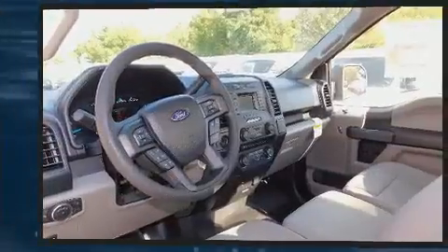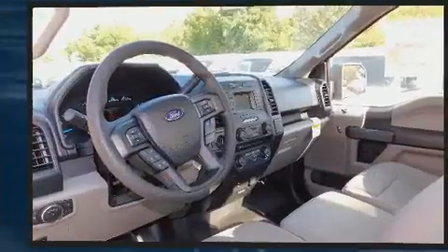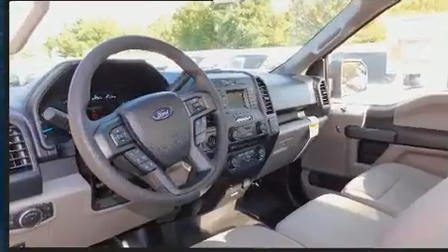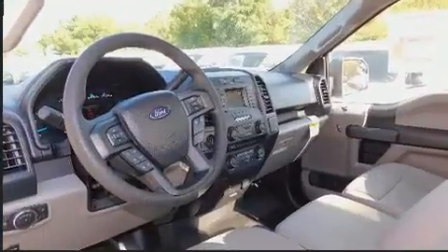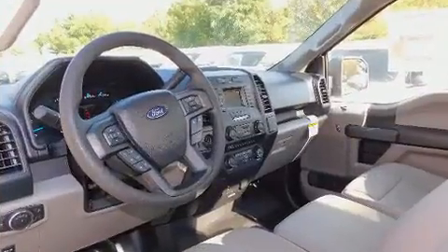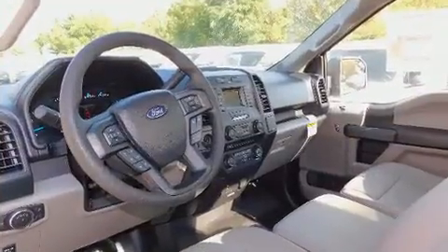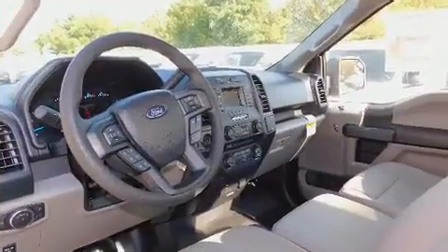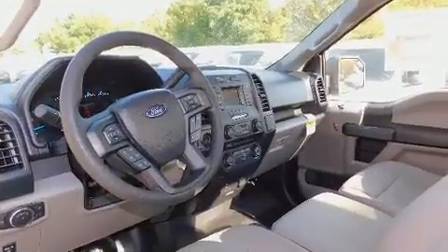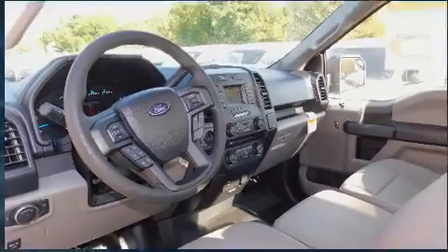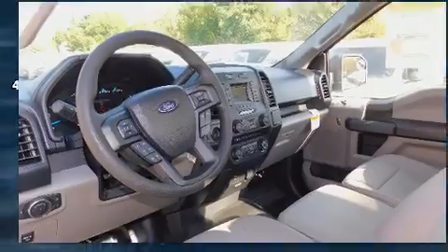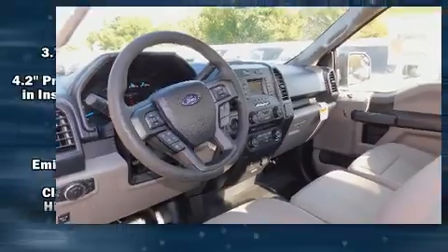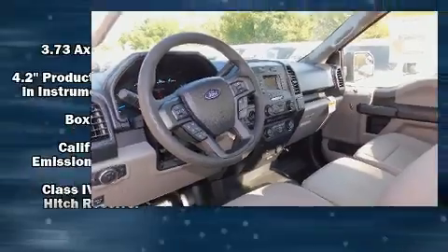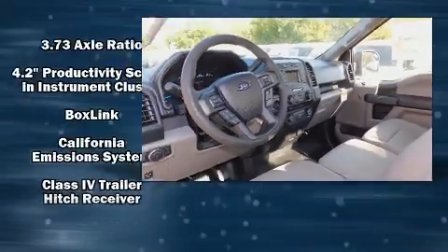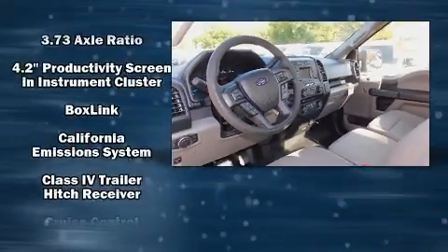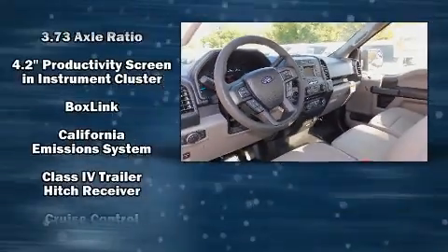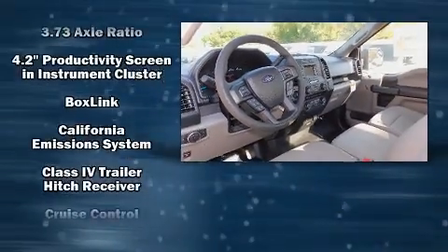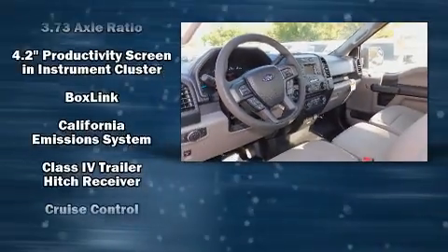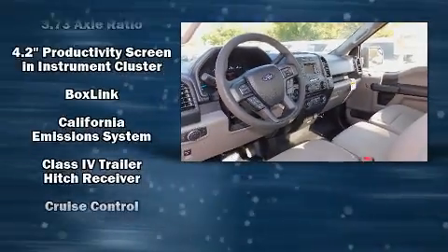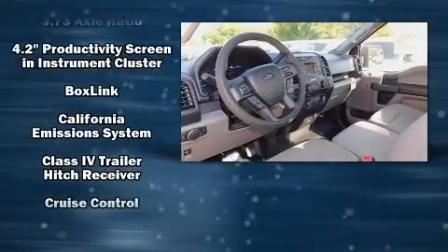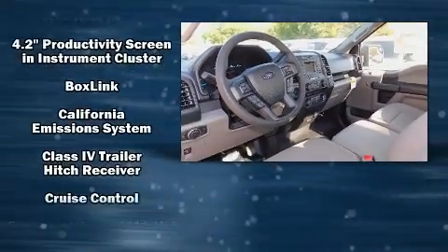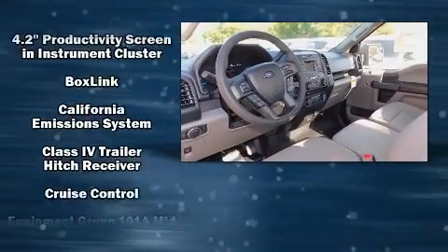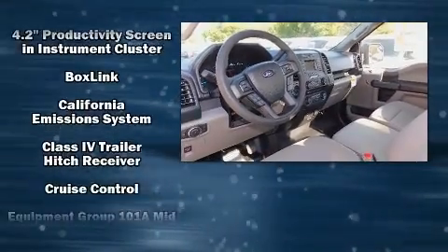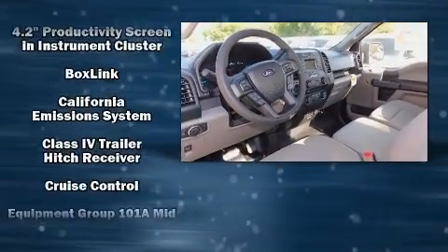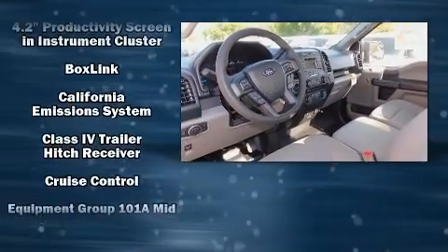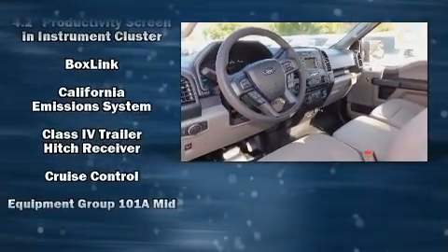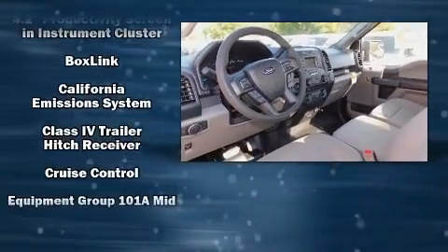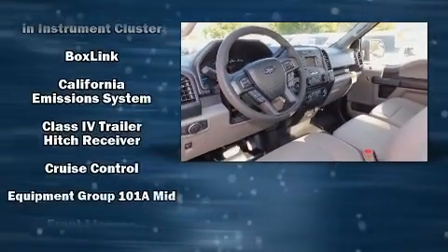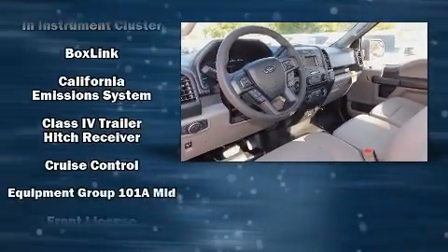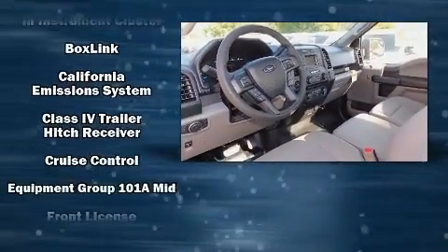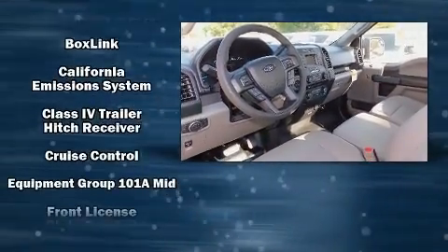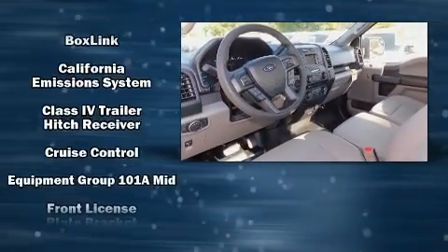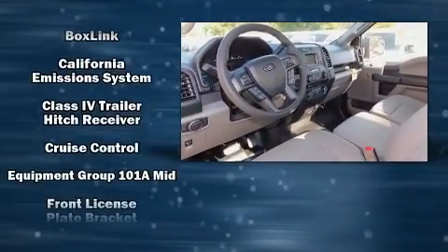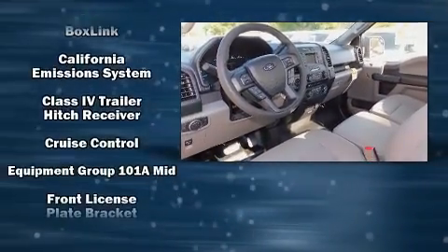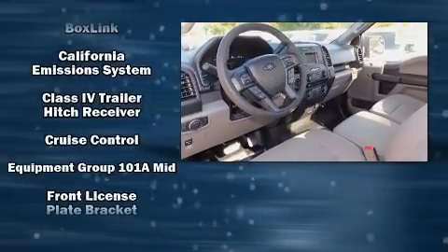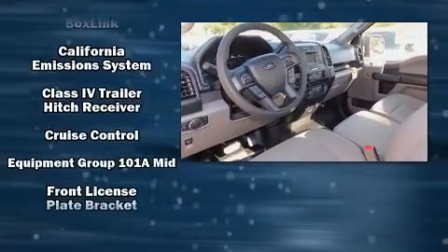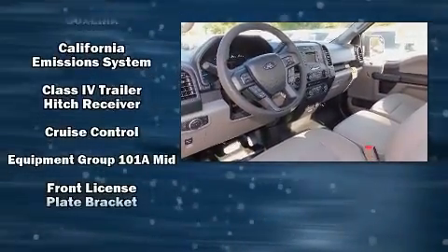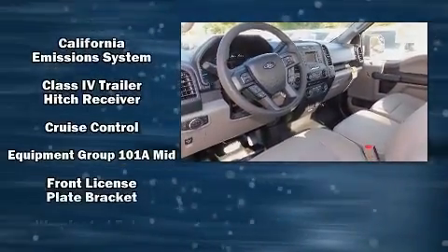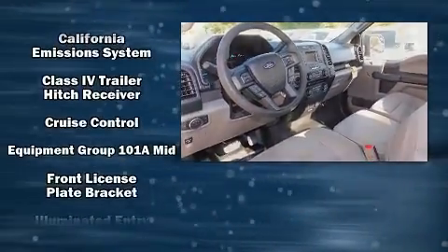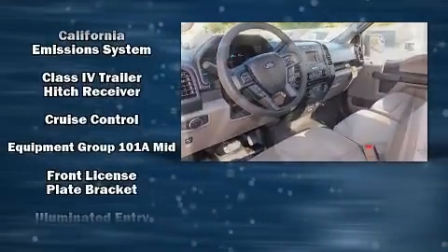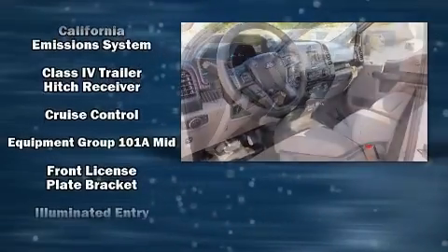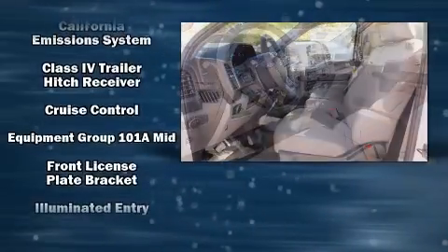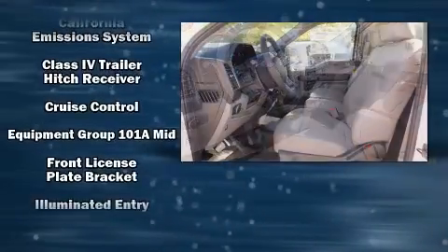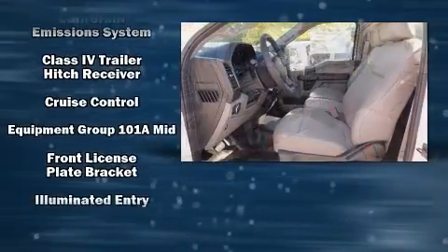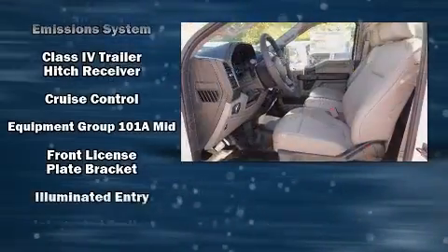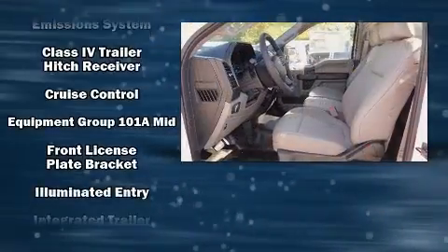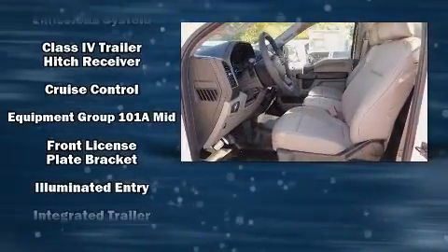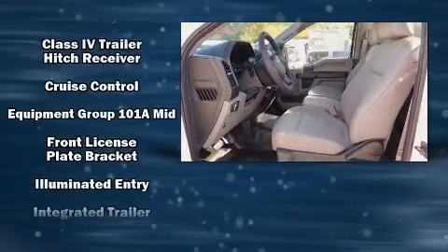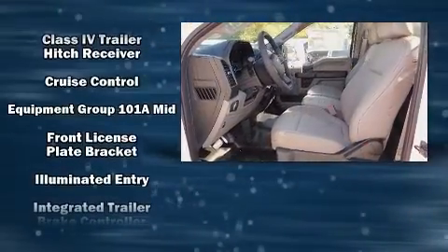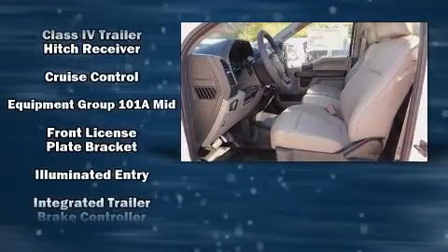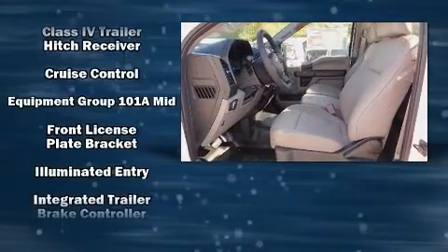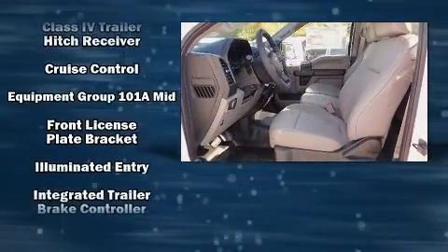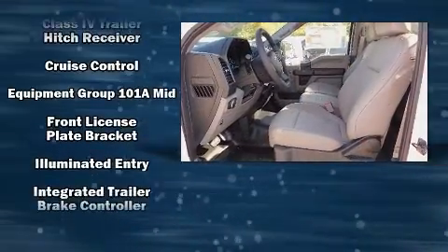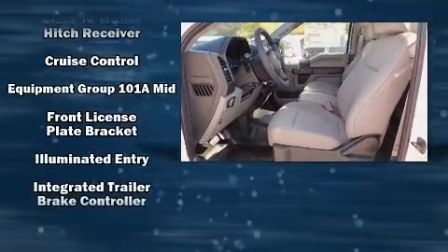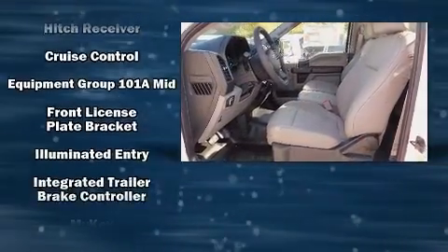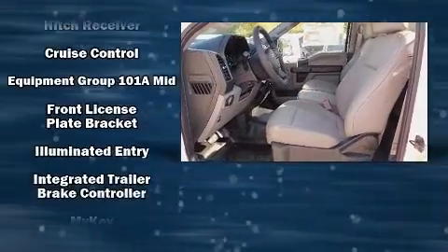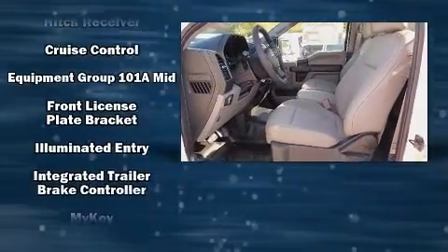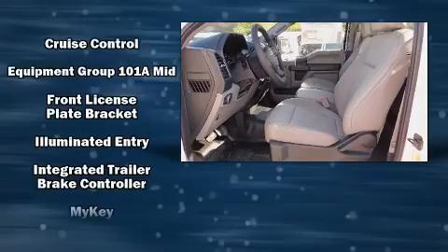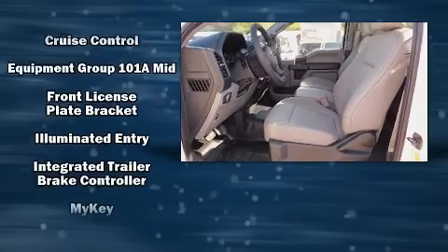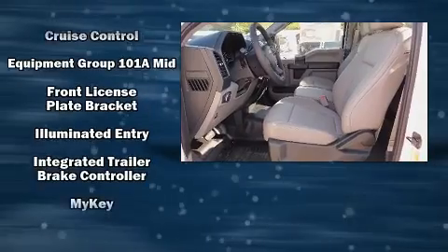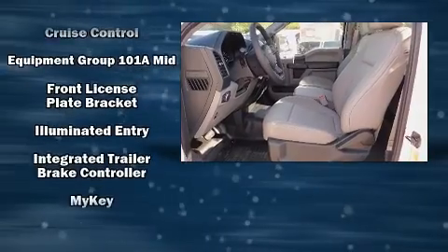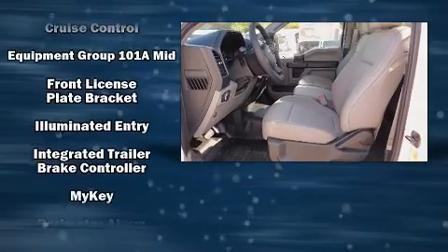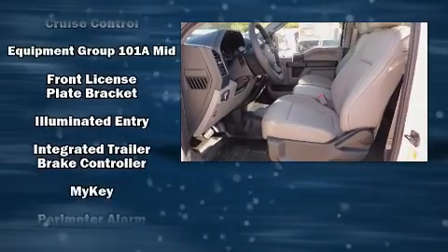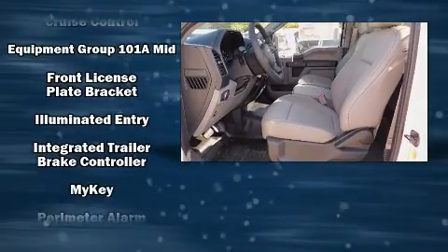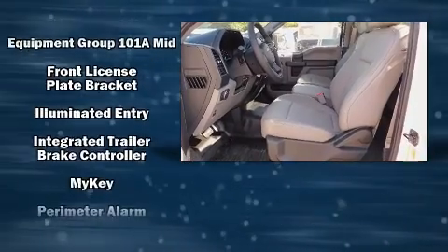The following features are included: a front bench seat, fully automatic headlights, a trailer hitch, and more.